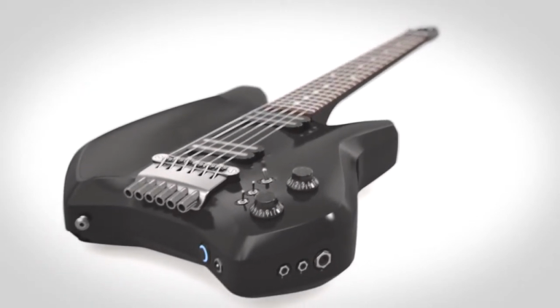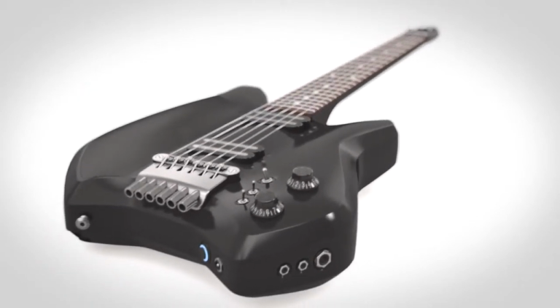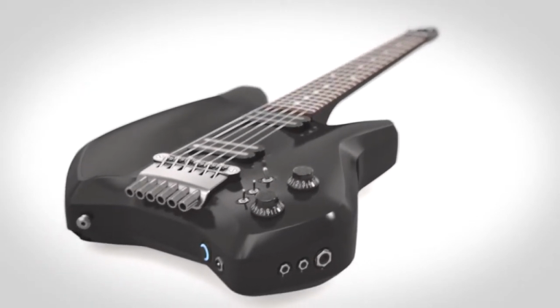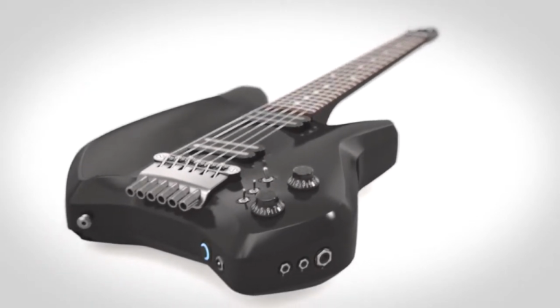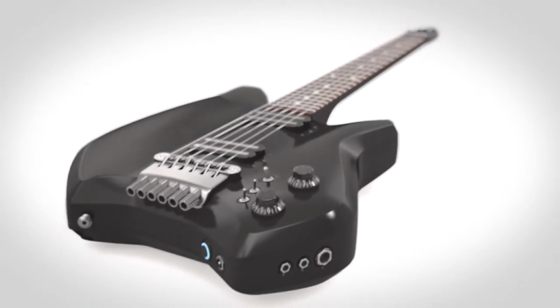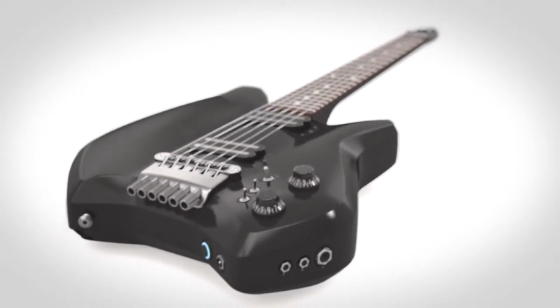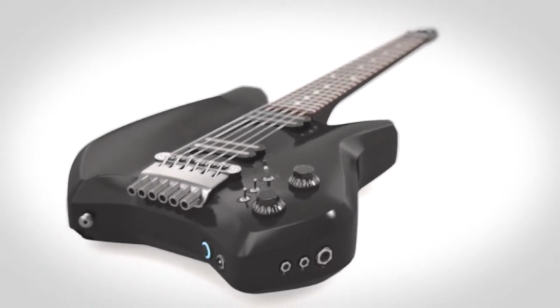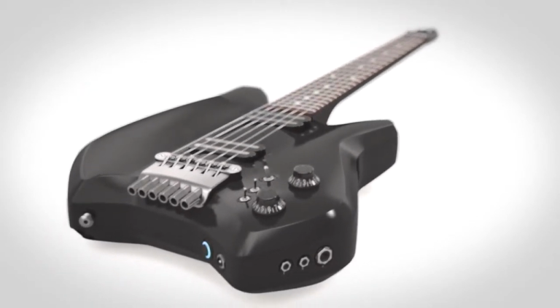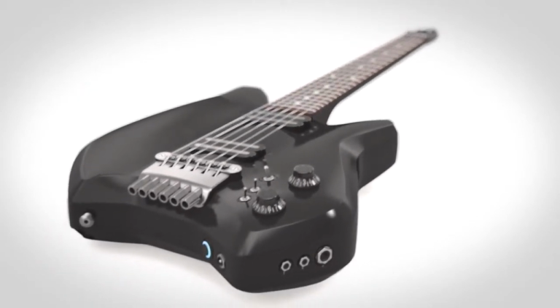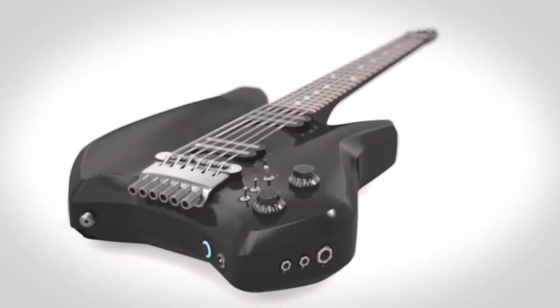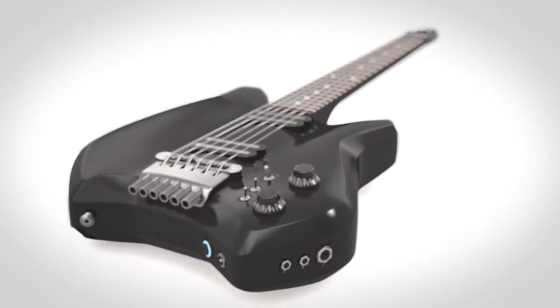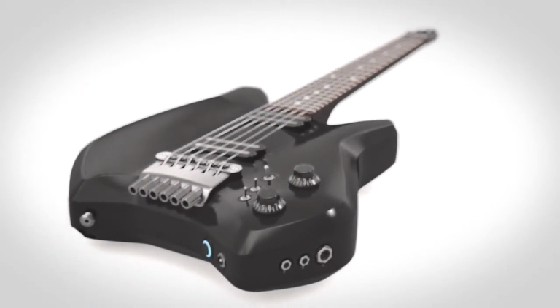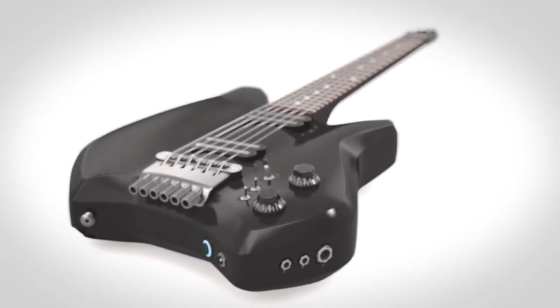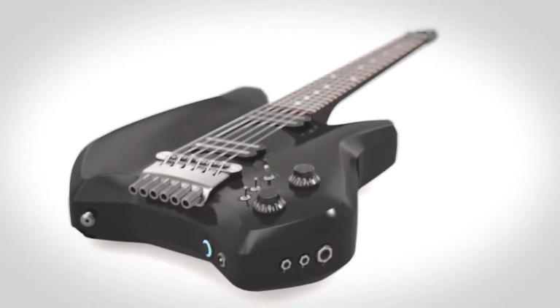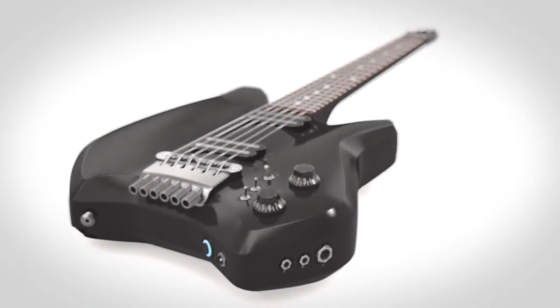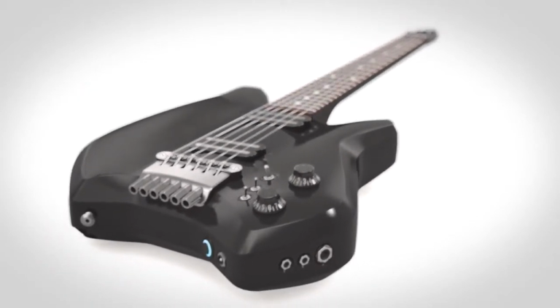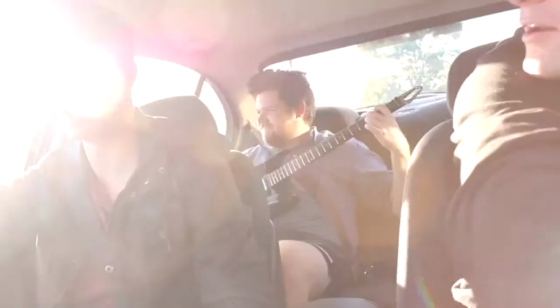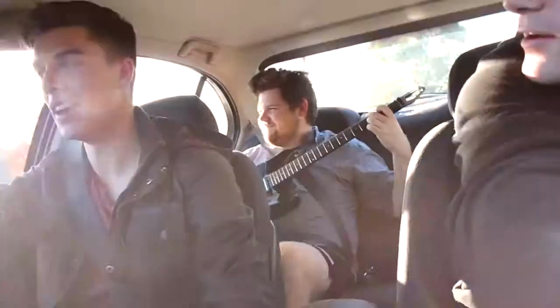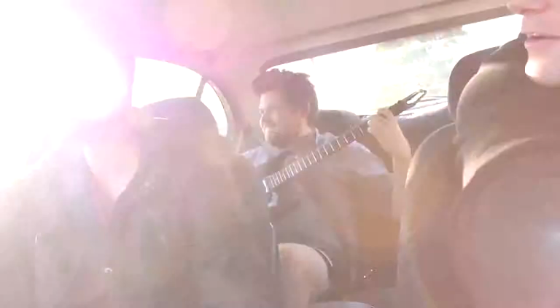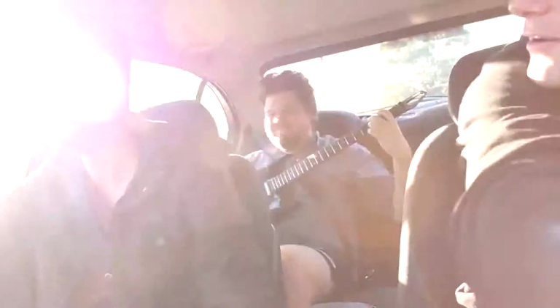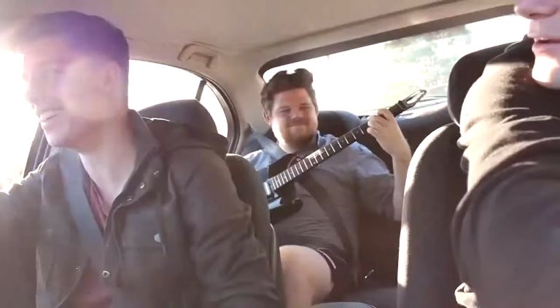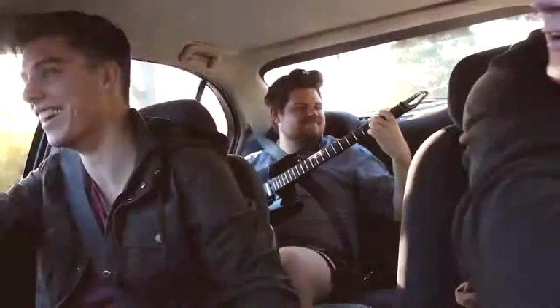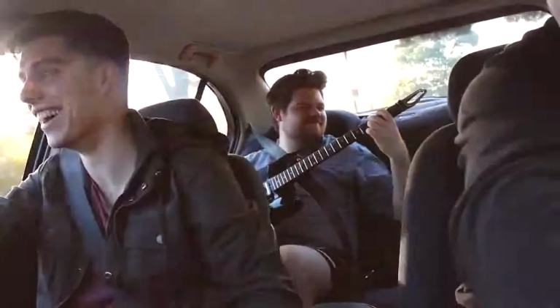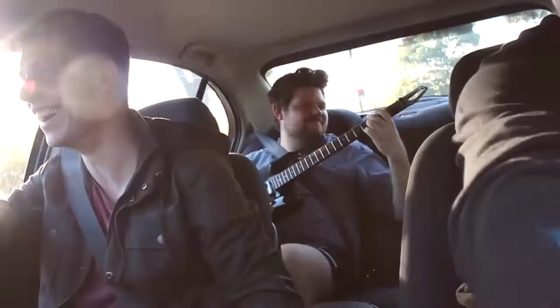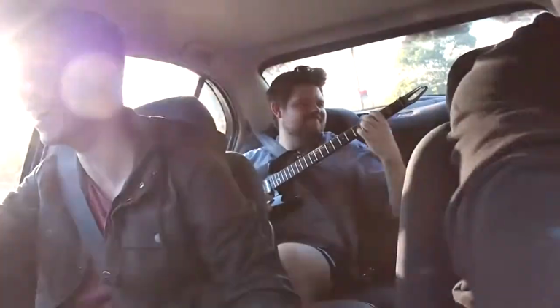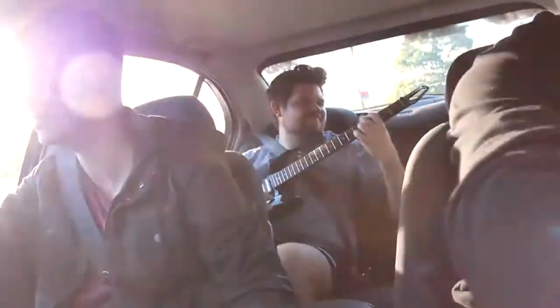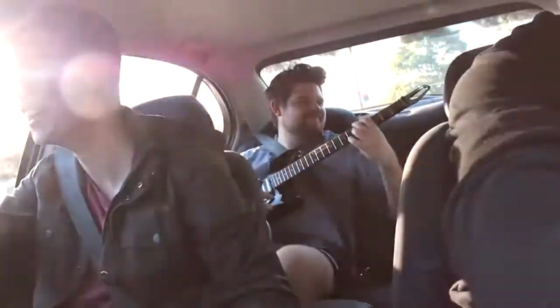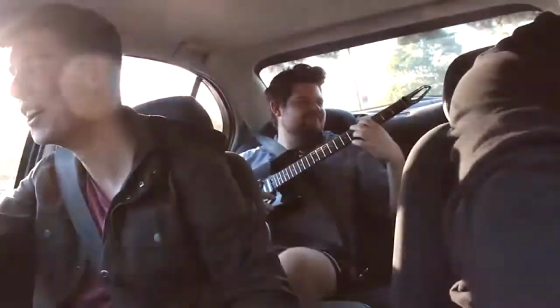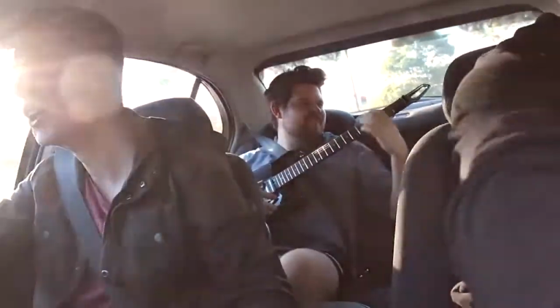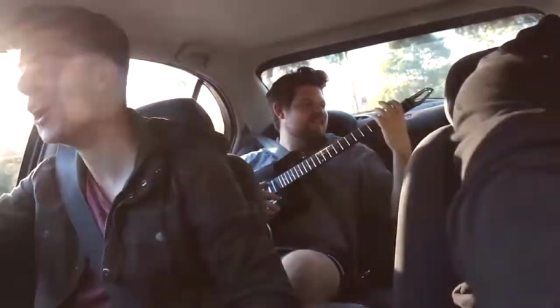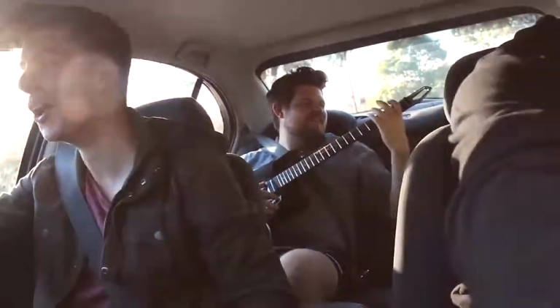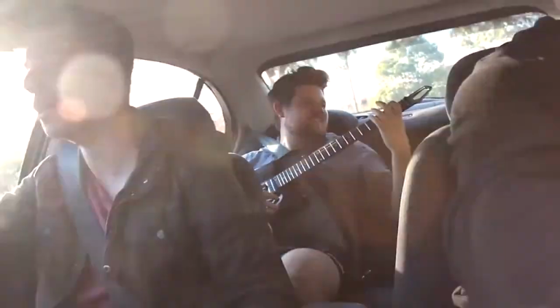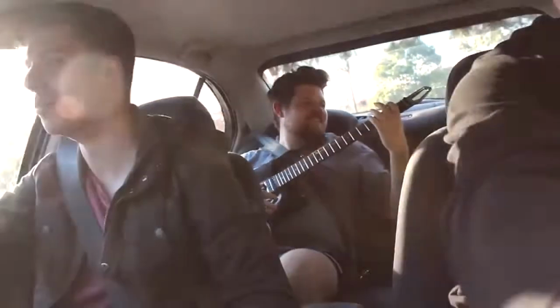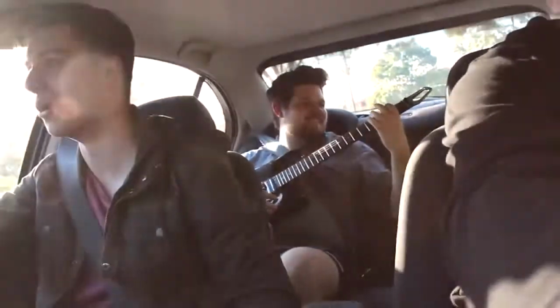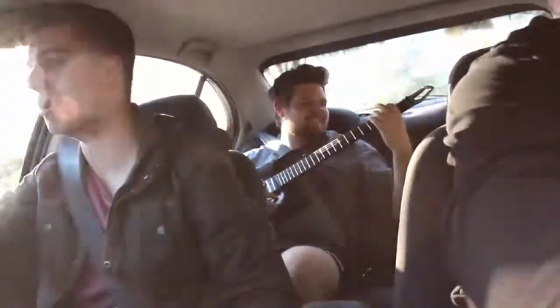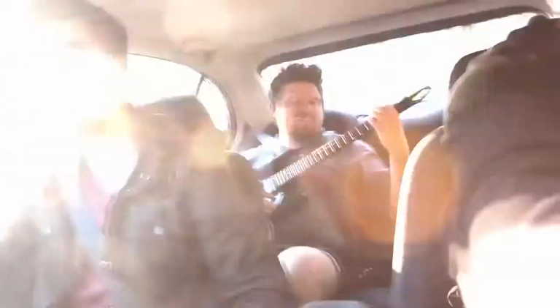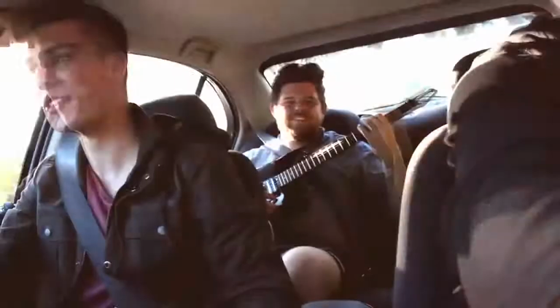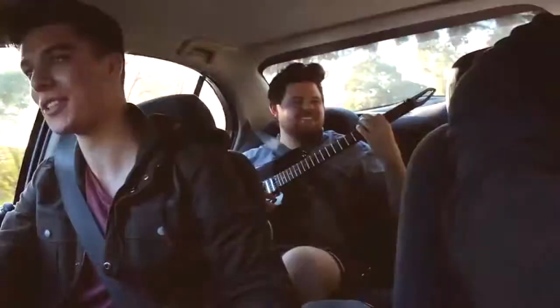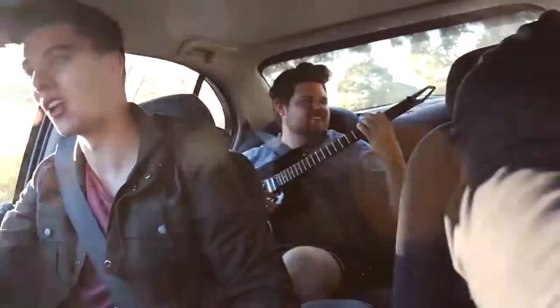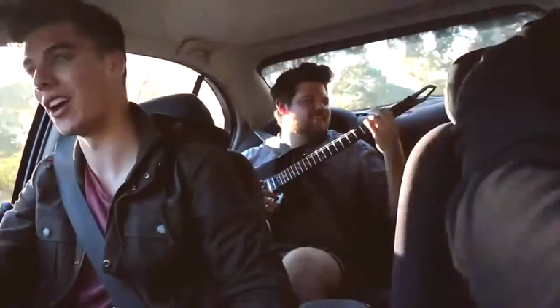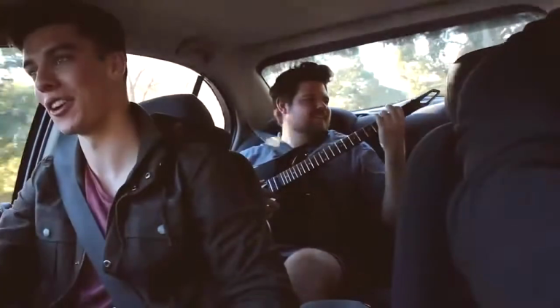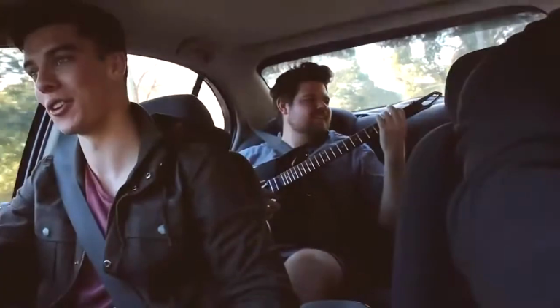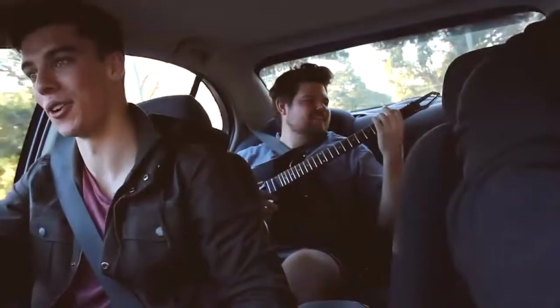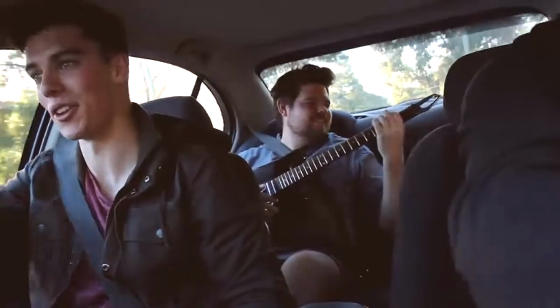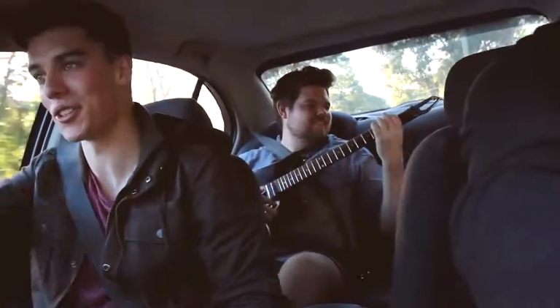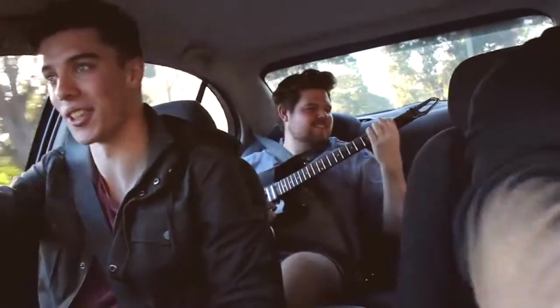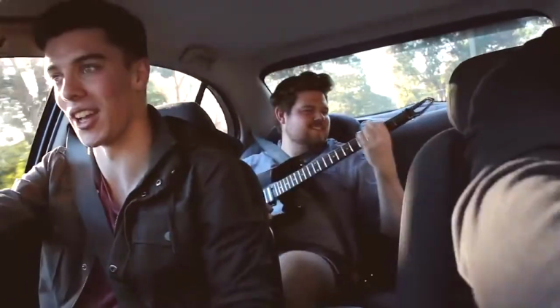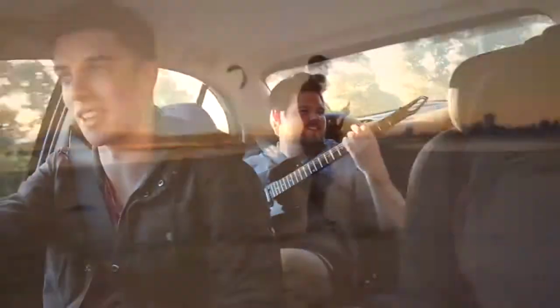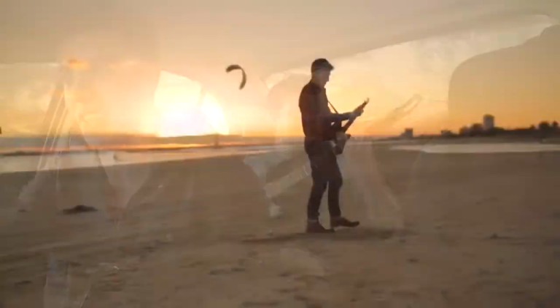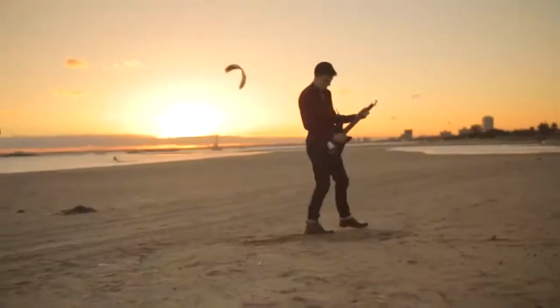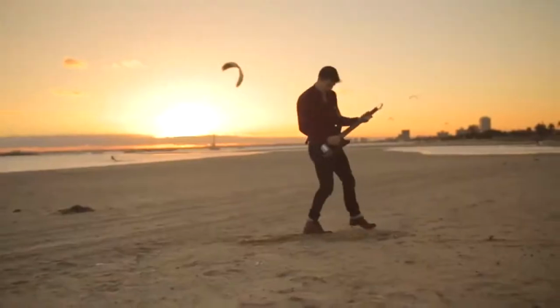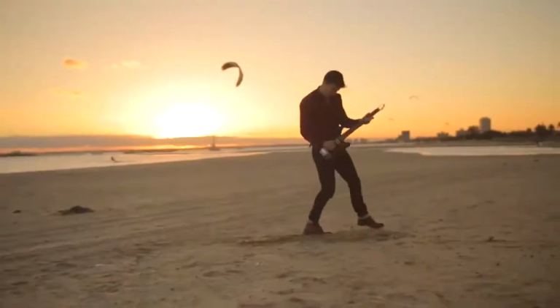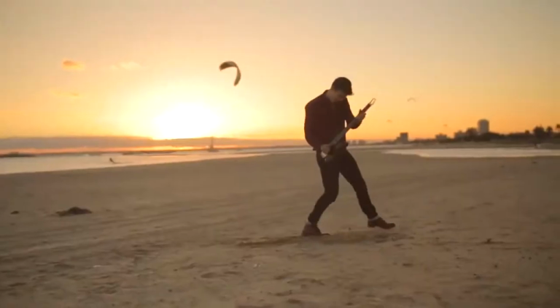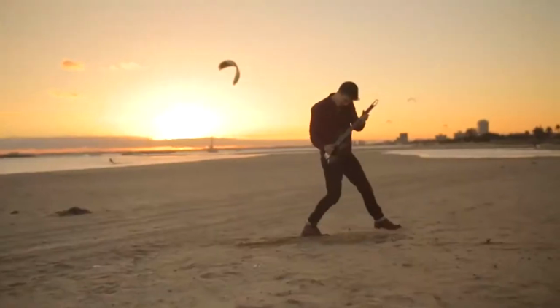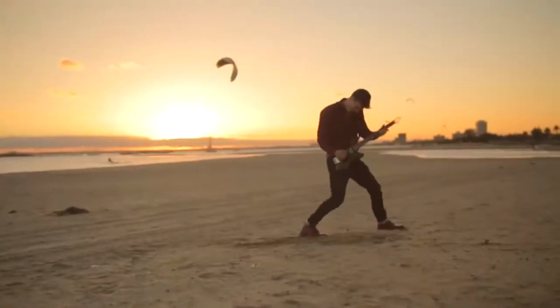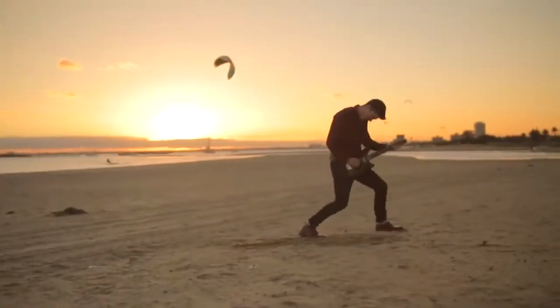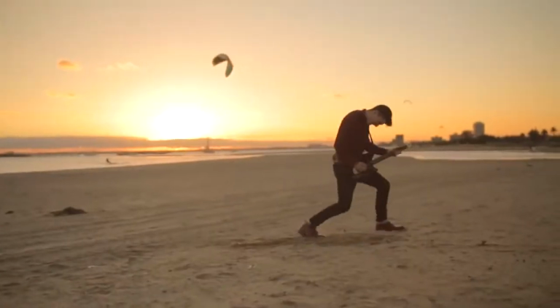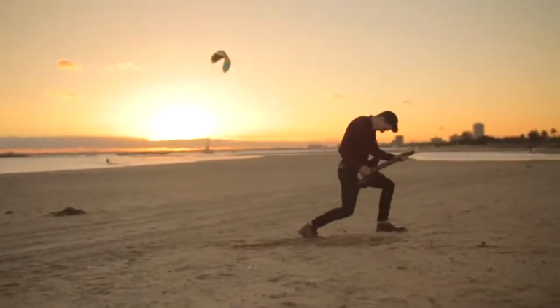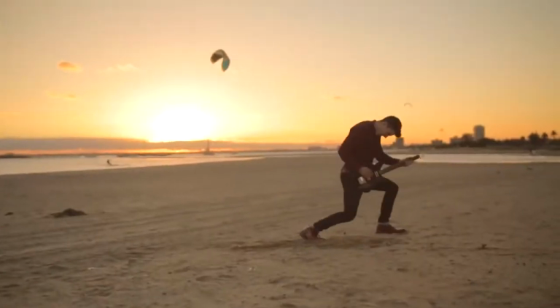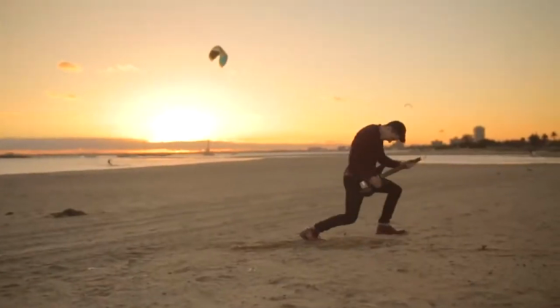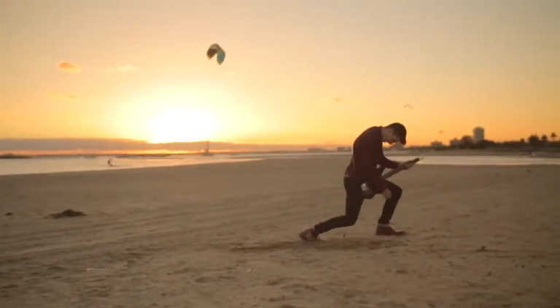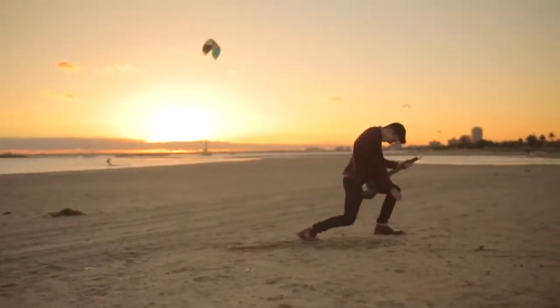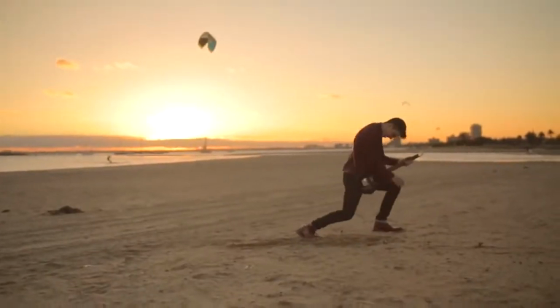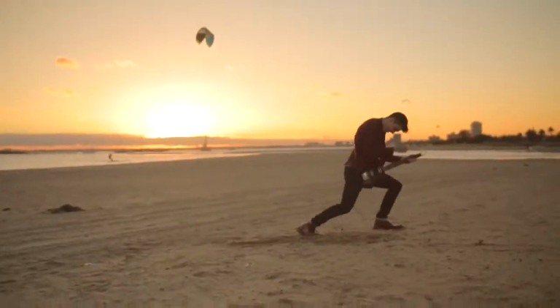Now when you go away for the weekend, your electric guitar and full guitar rig take up less room in the car than an acoustic guitar.